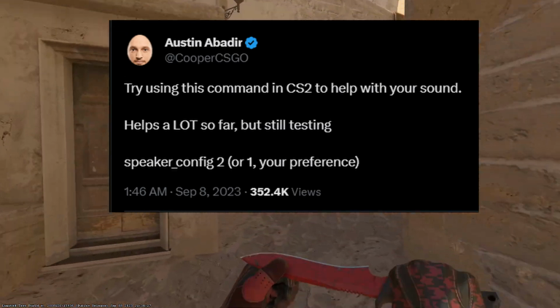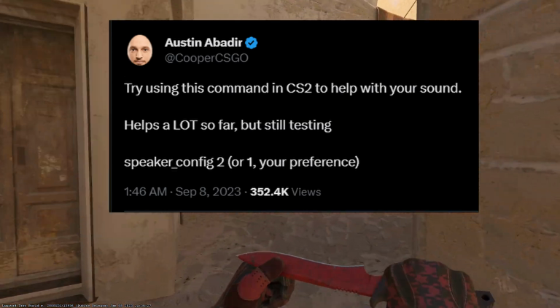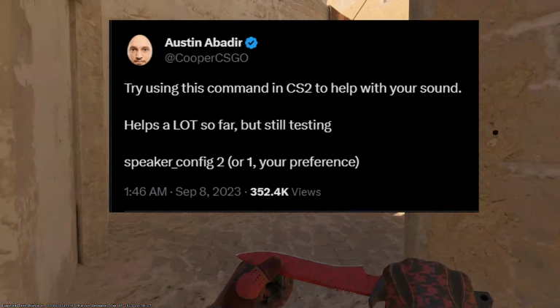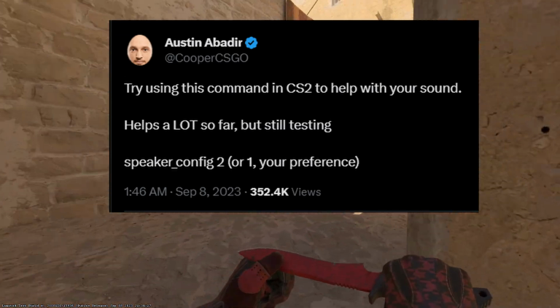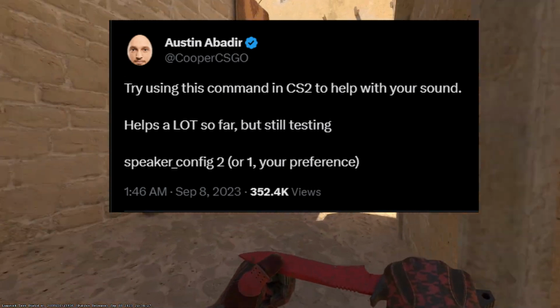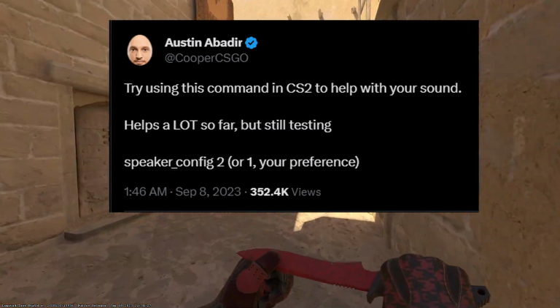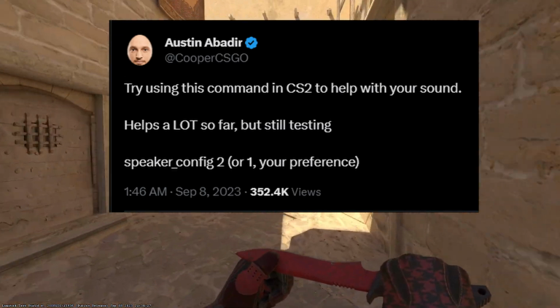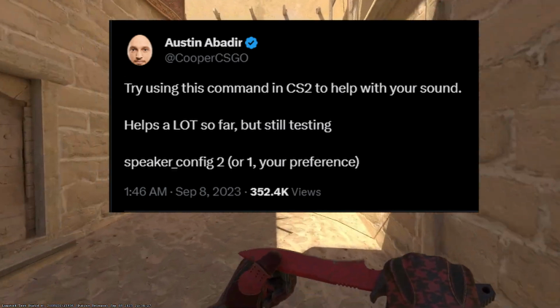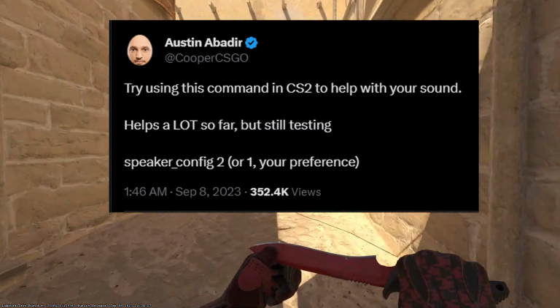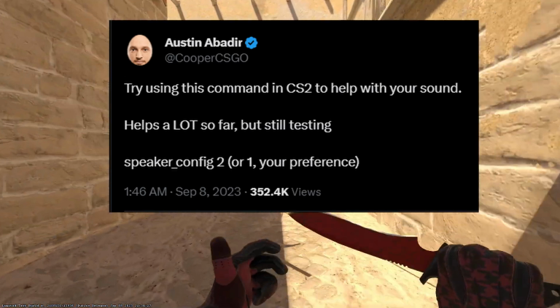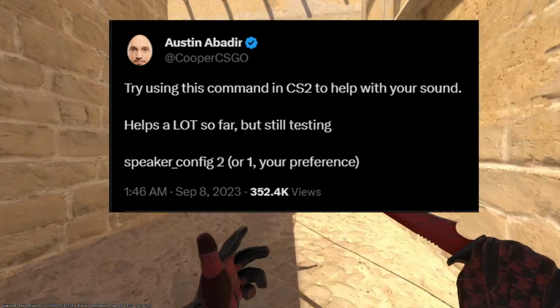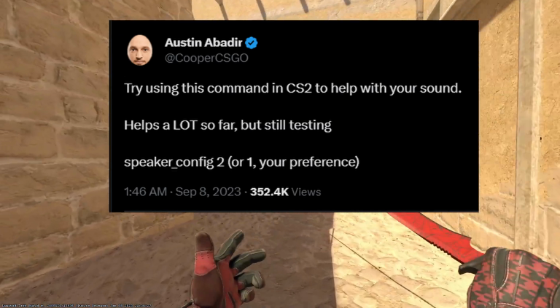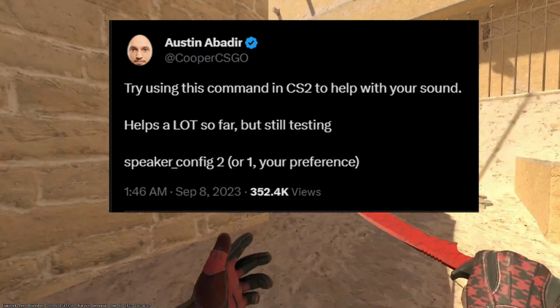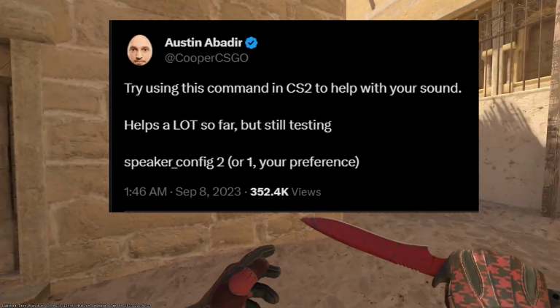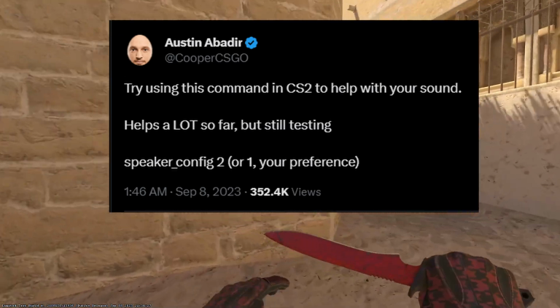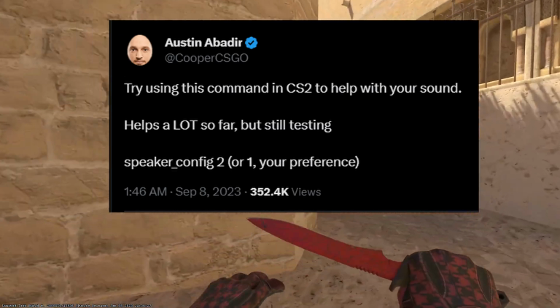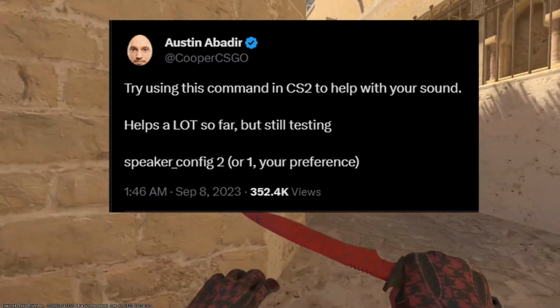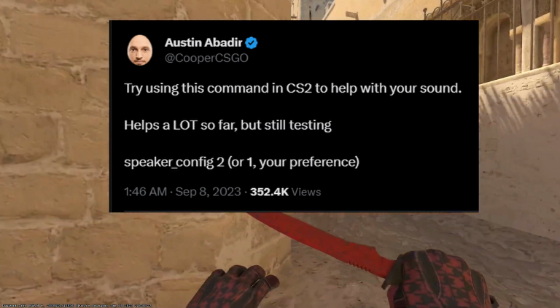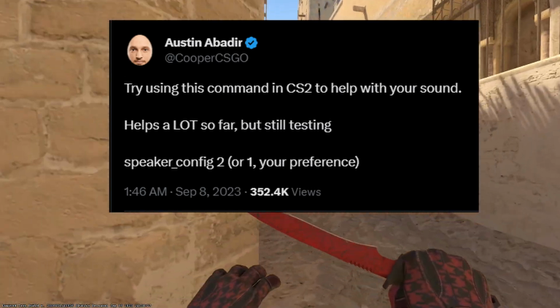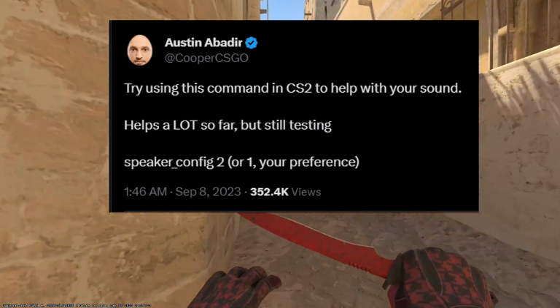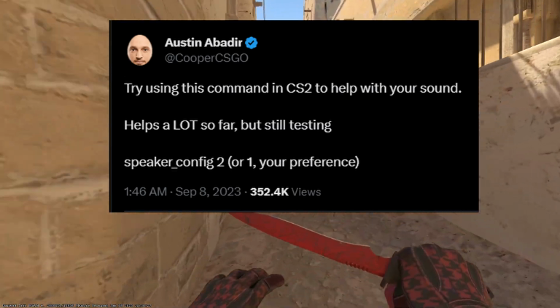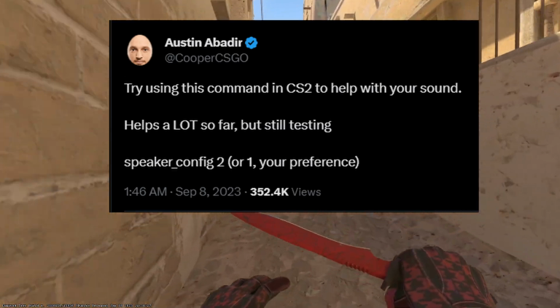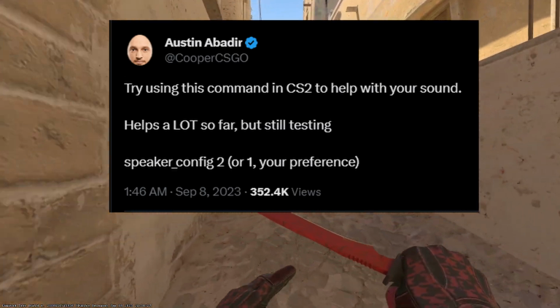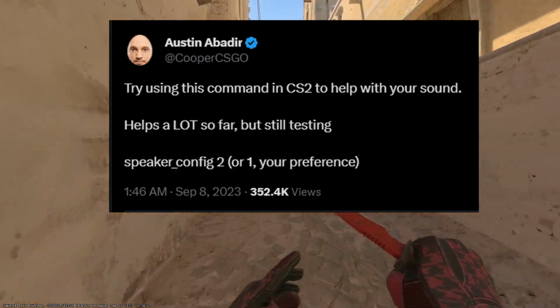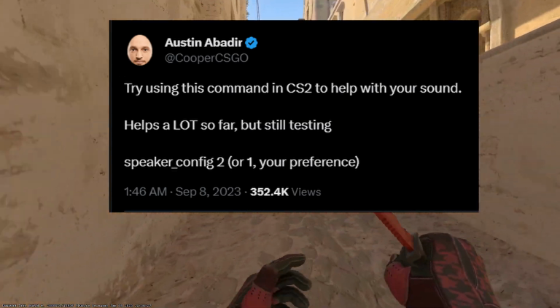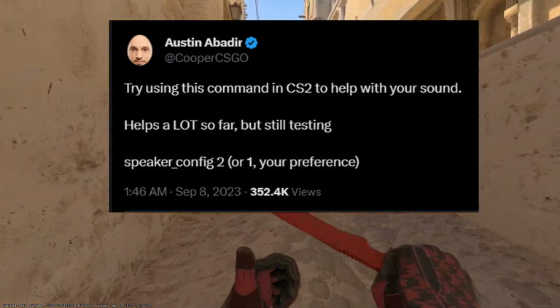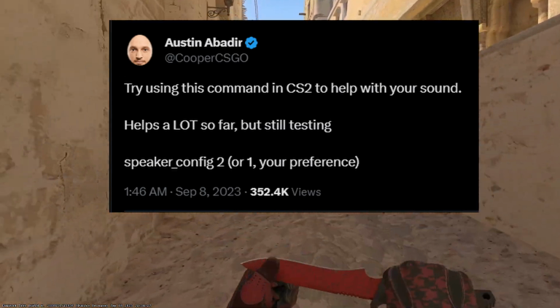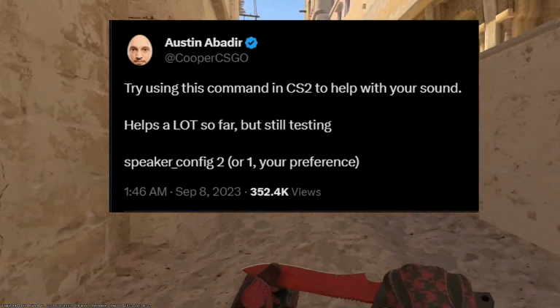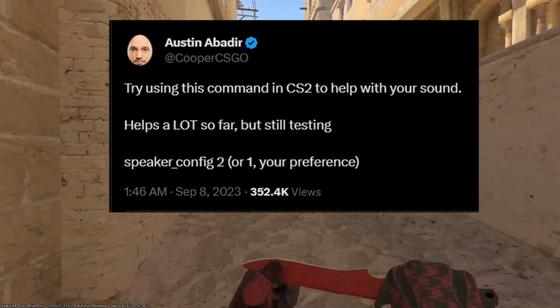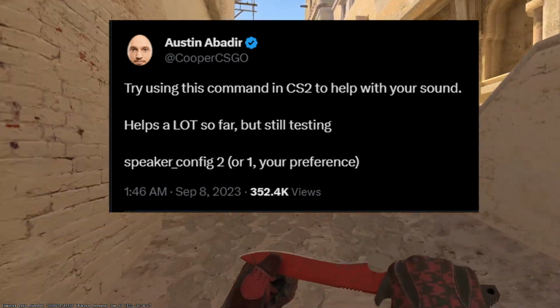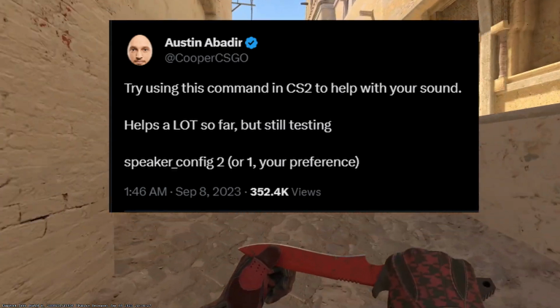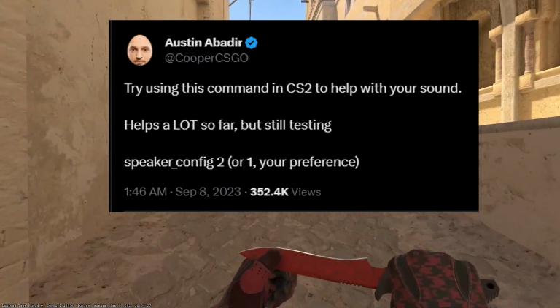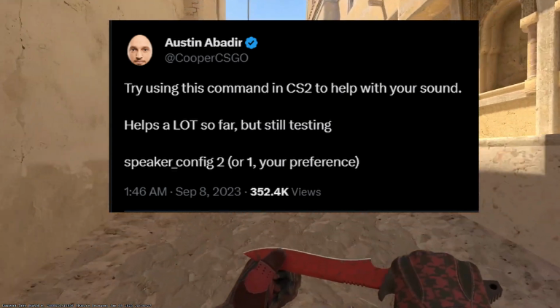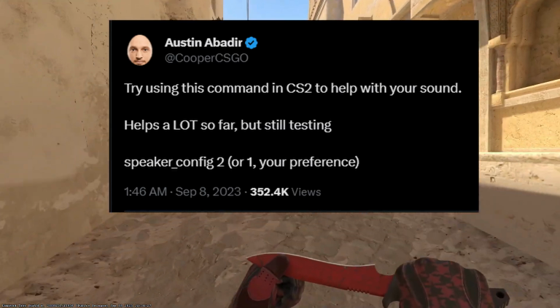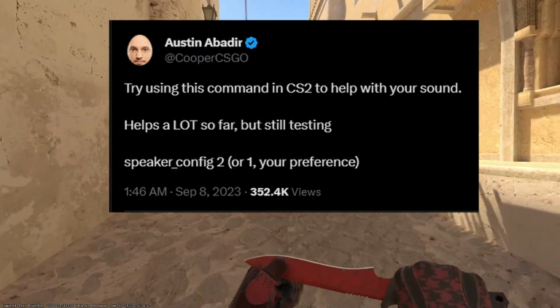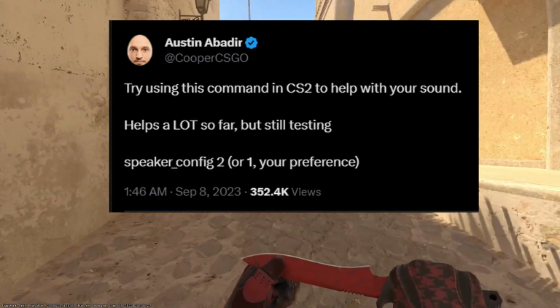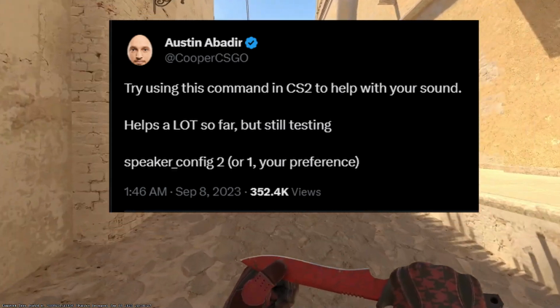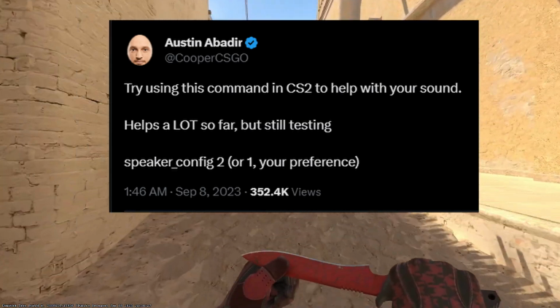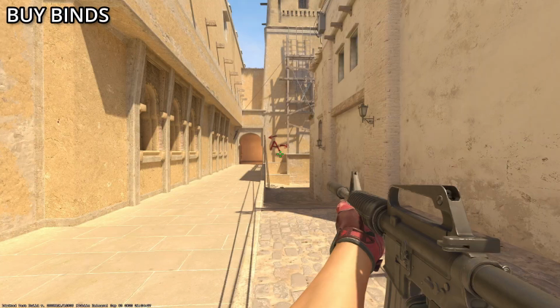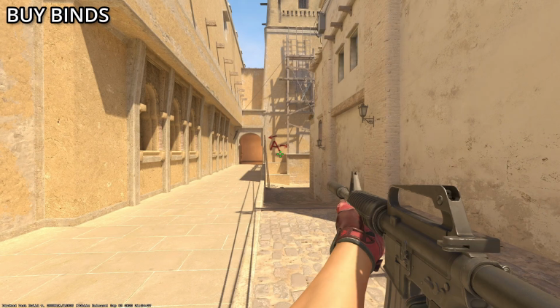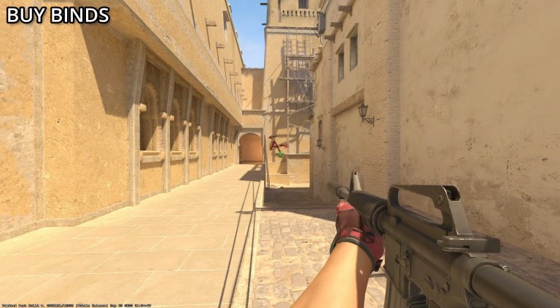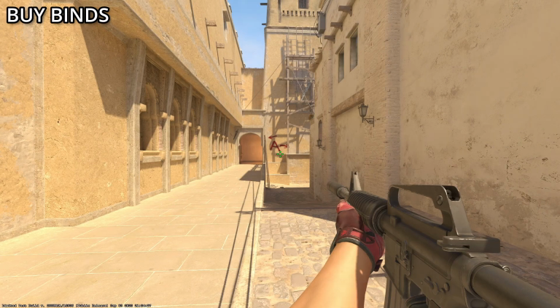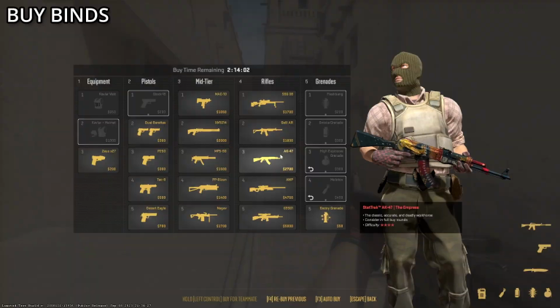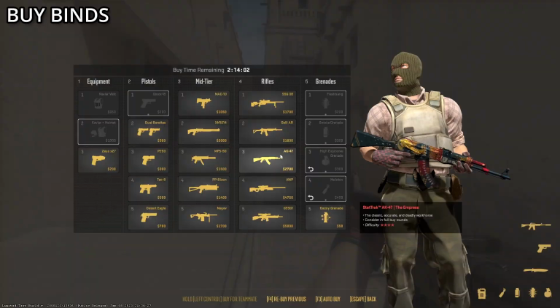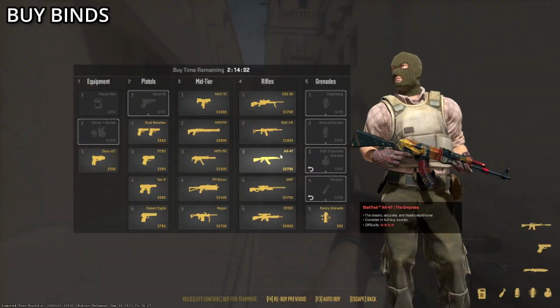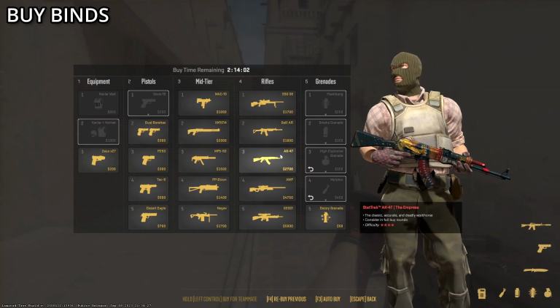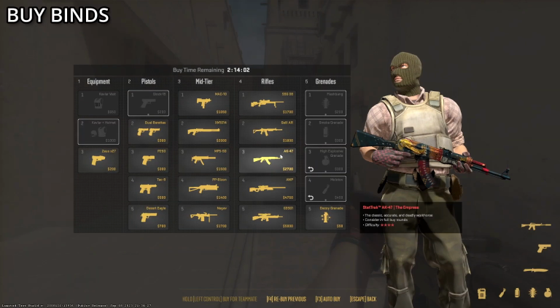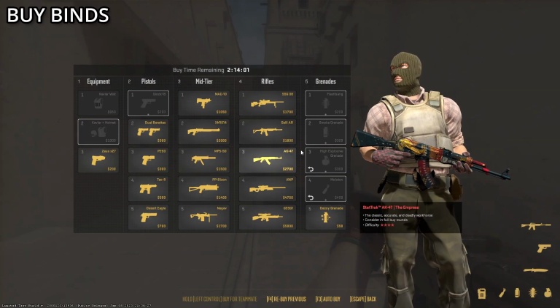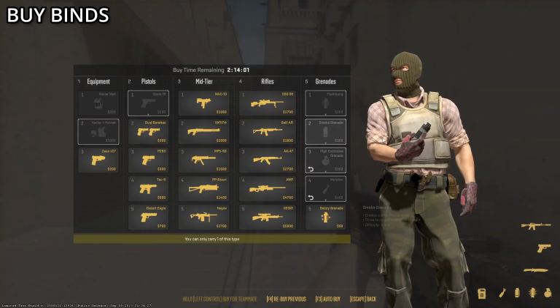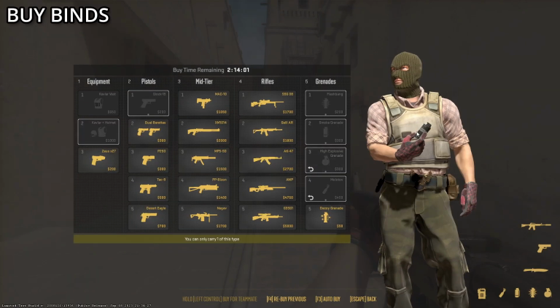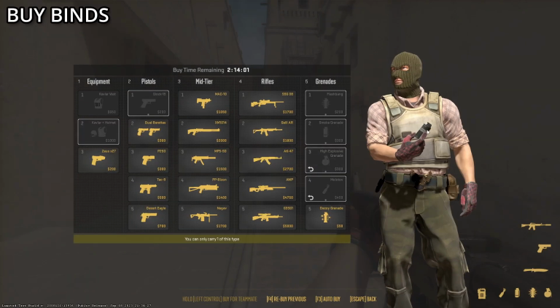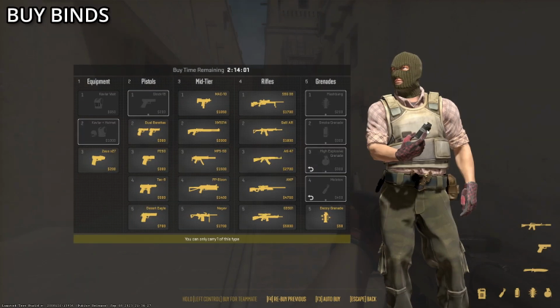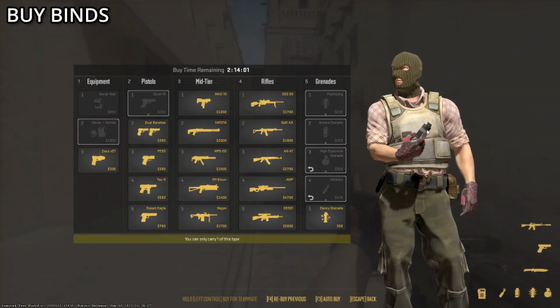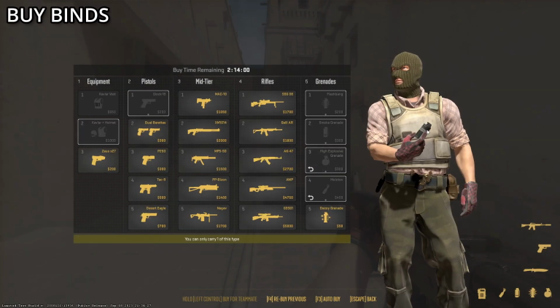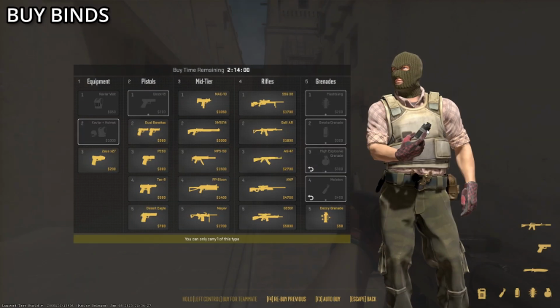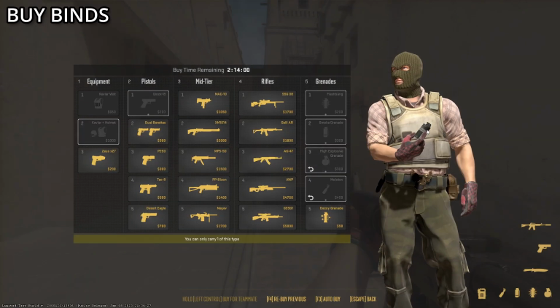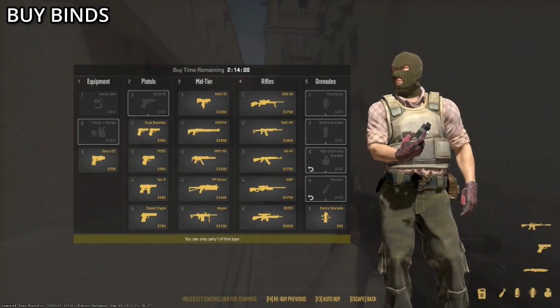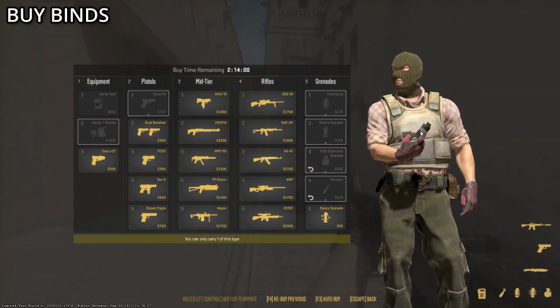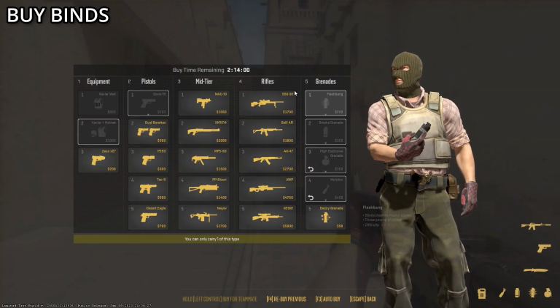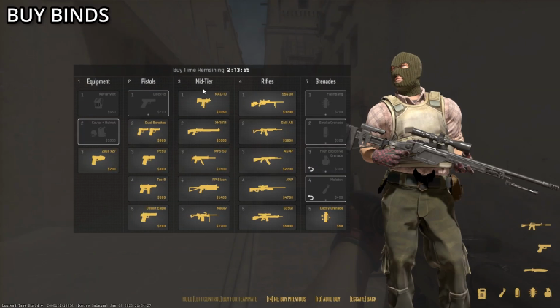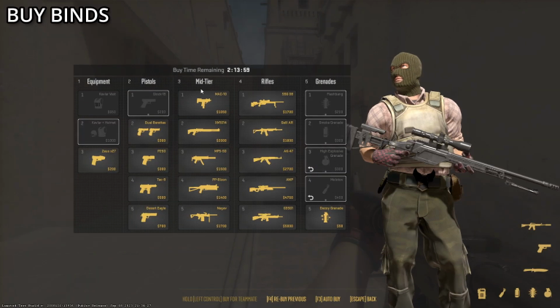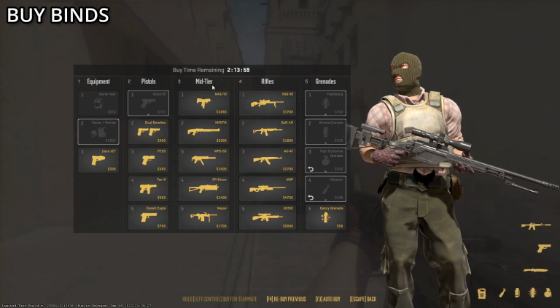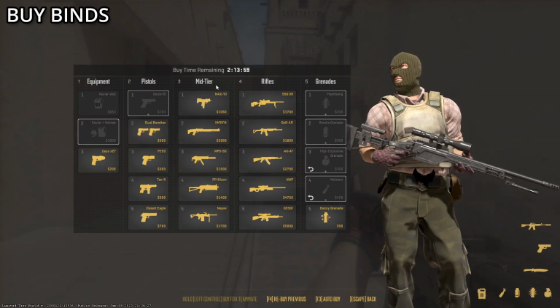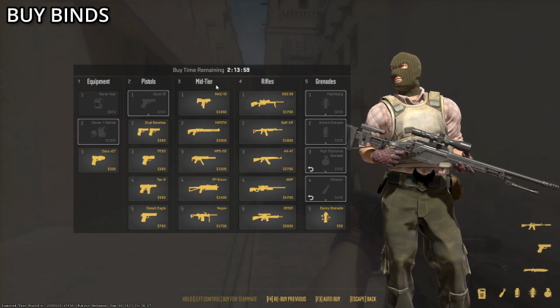If sound seems off to you, try the command 'speaker_config 2' or '1' to your preference. It's going to make your game sound like CS:GO and it's much more clear.